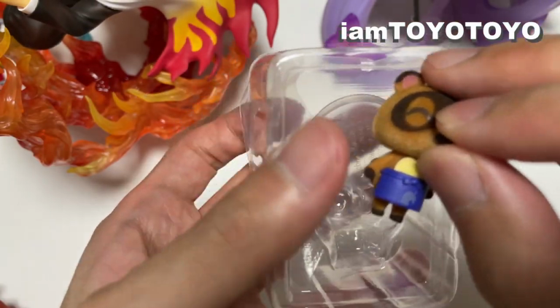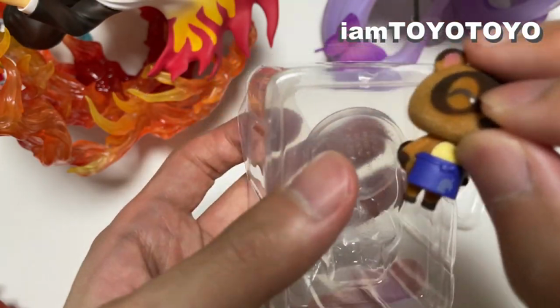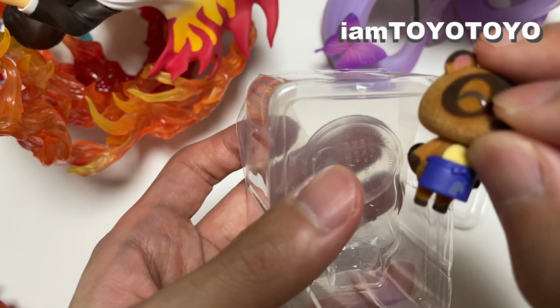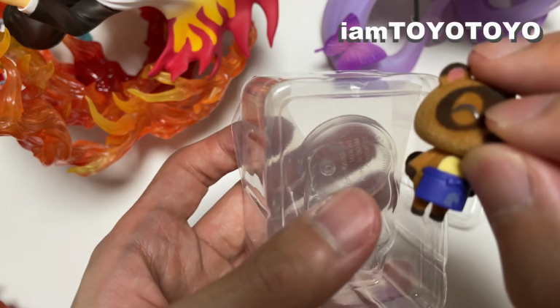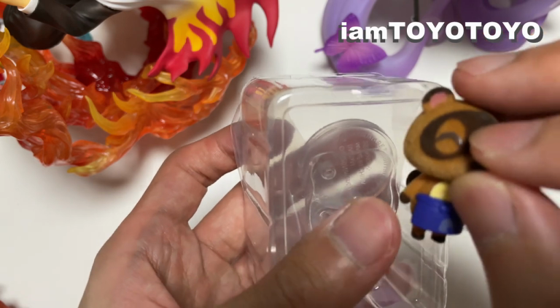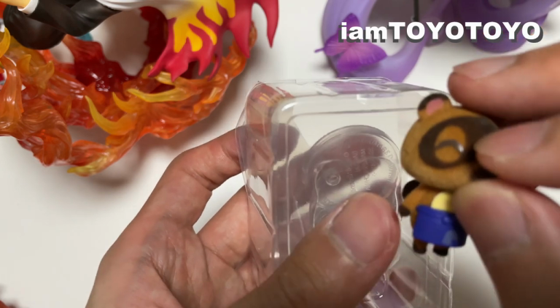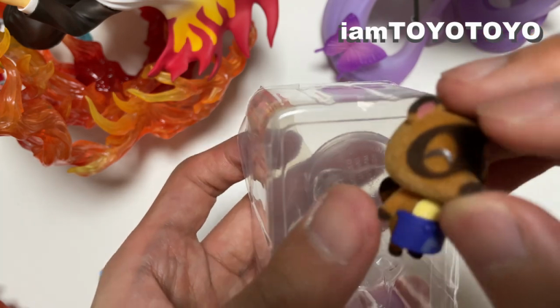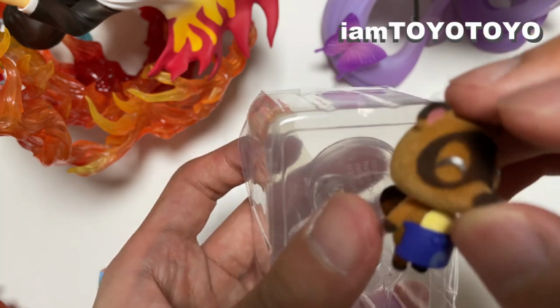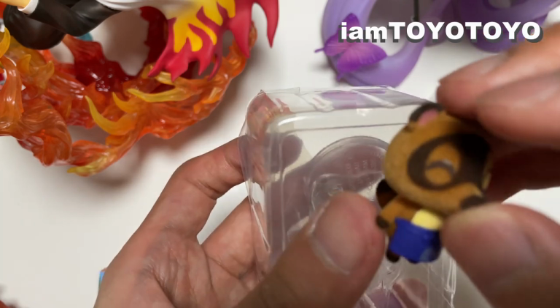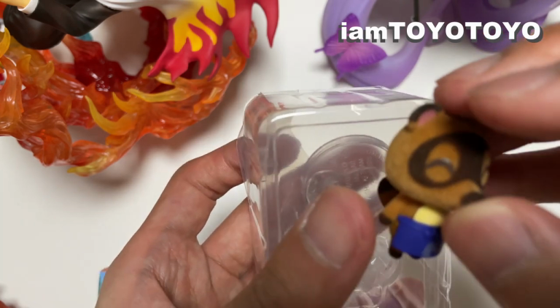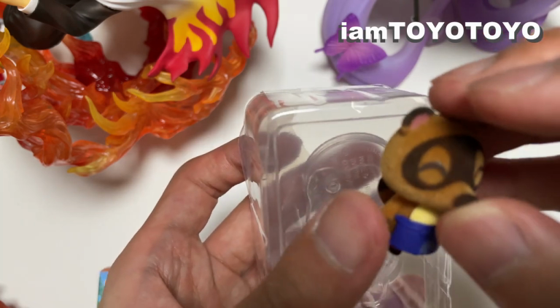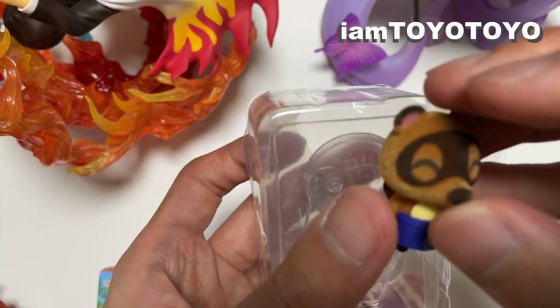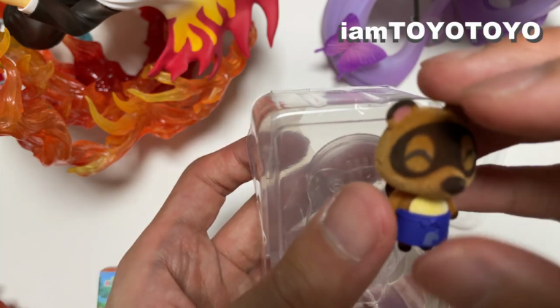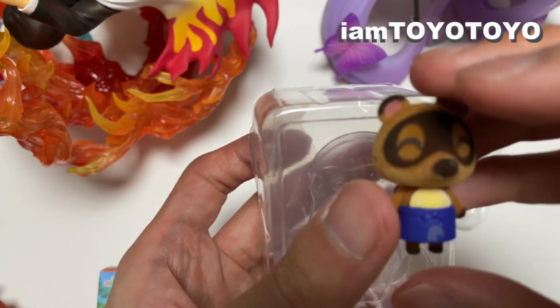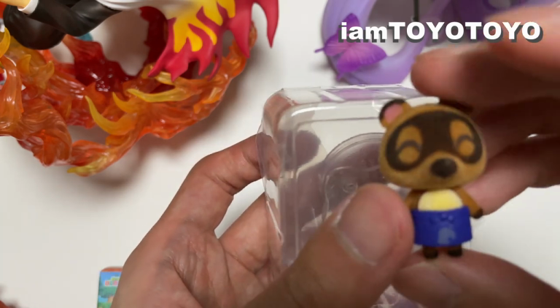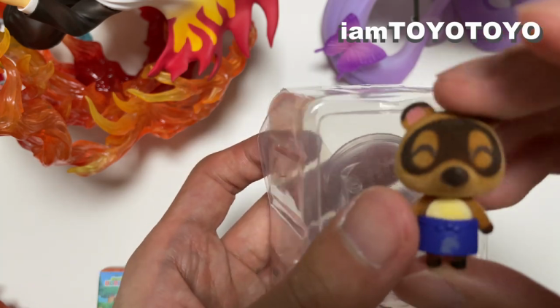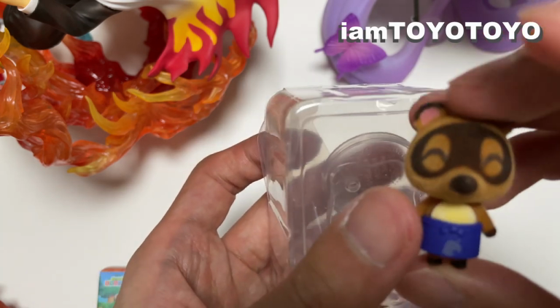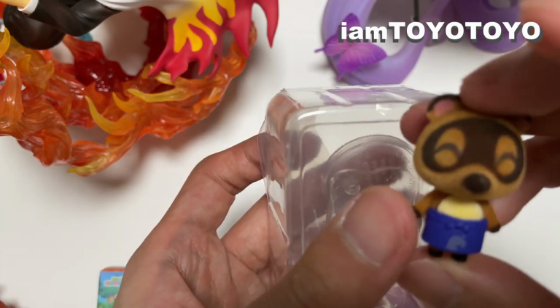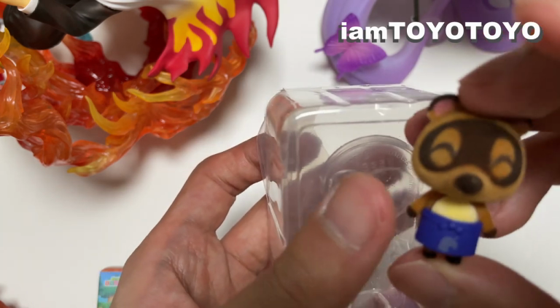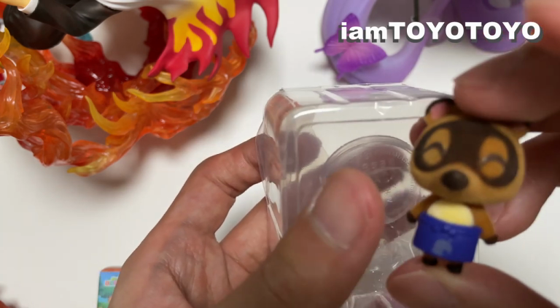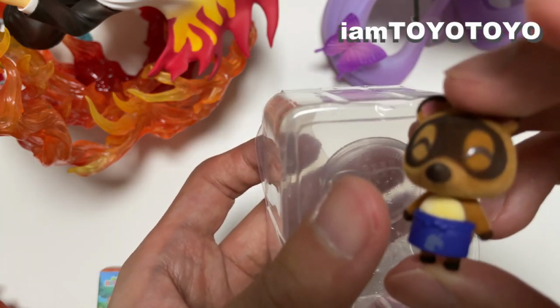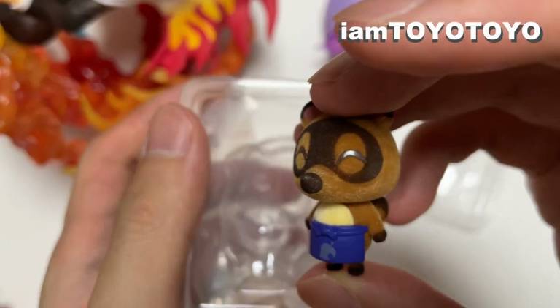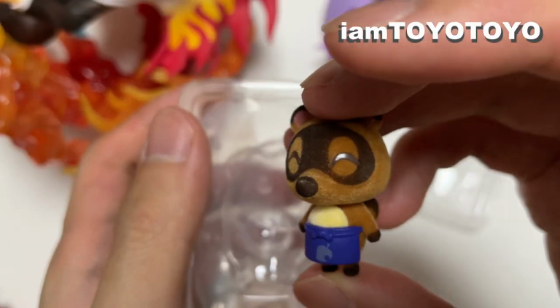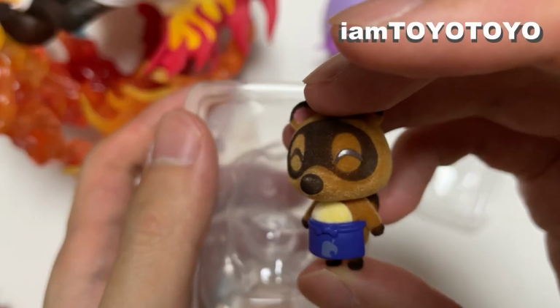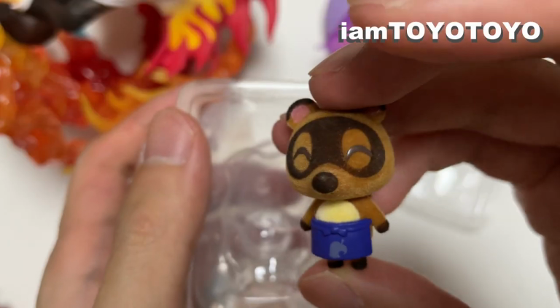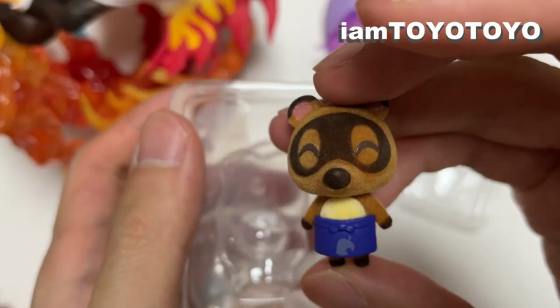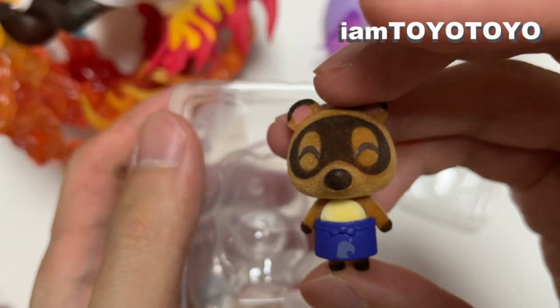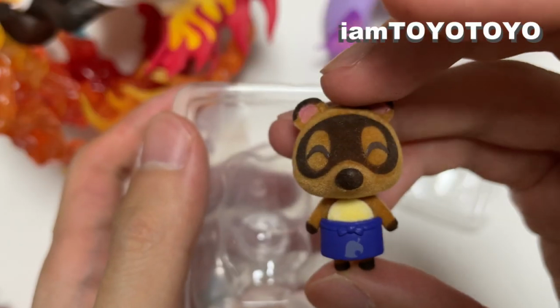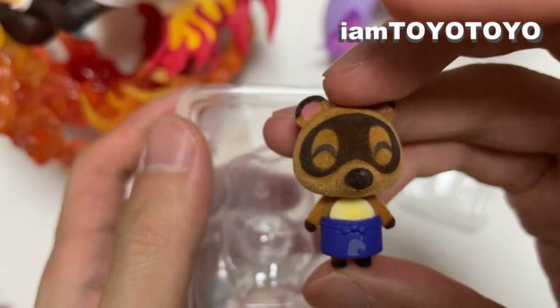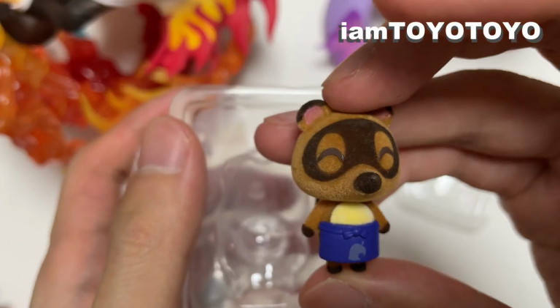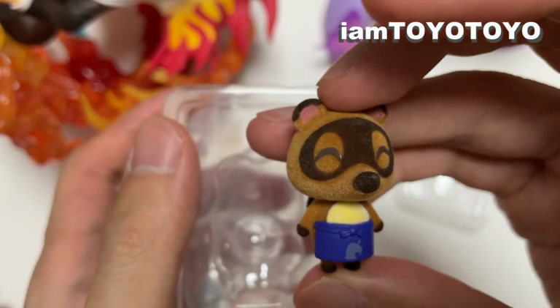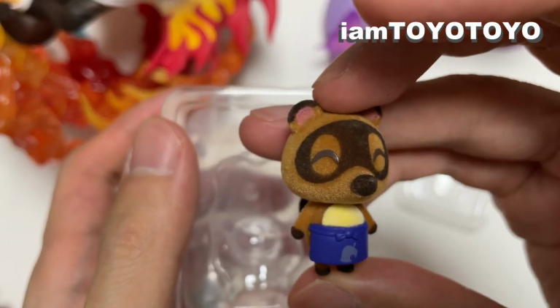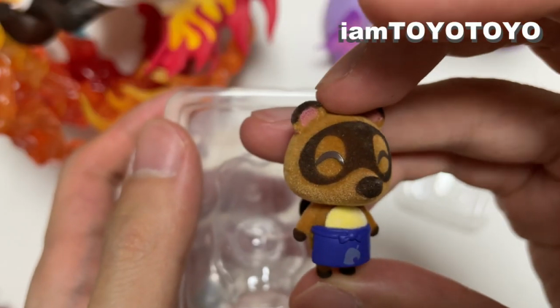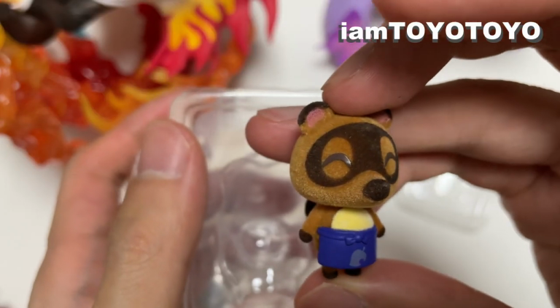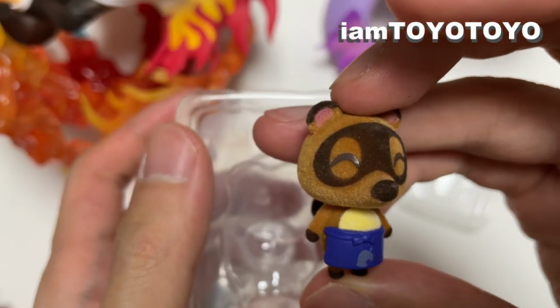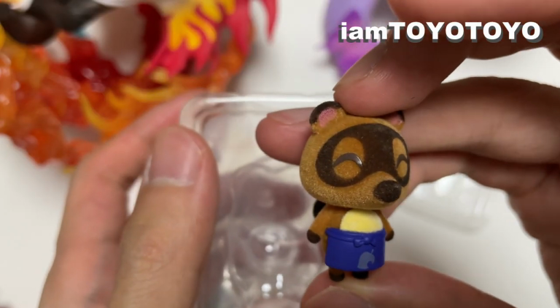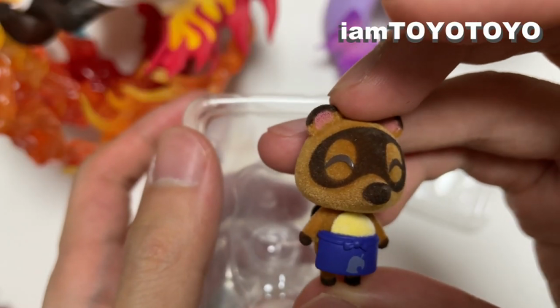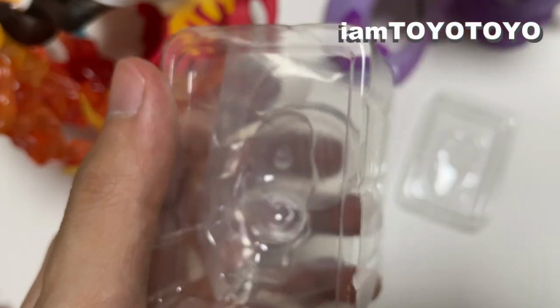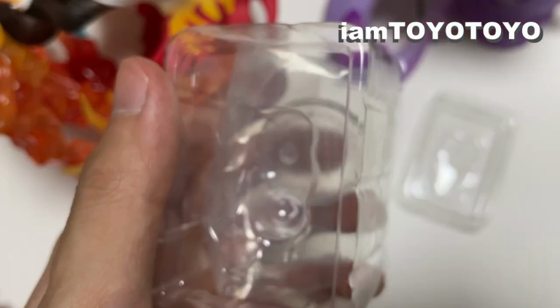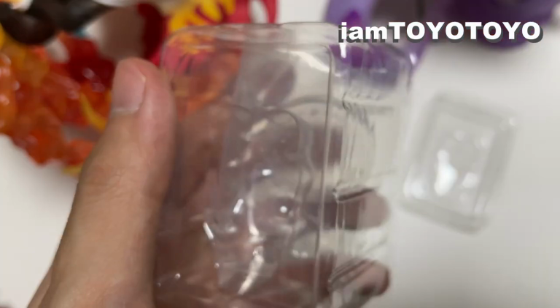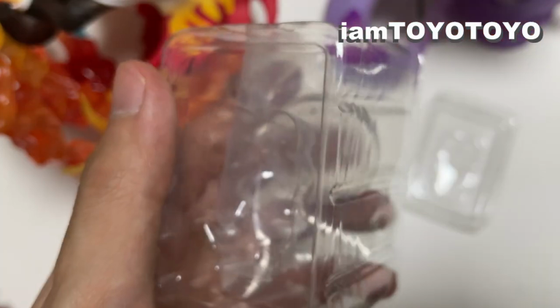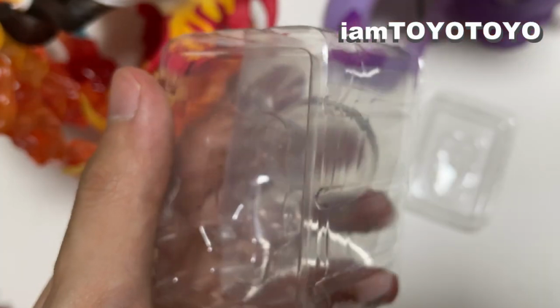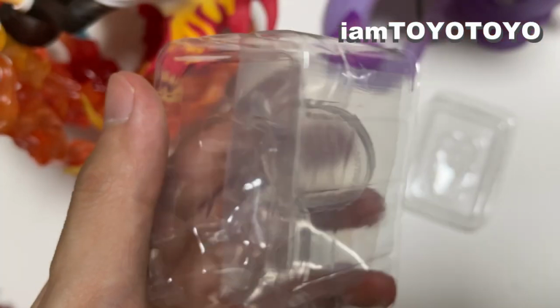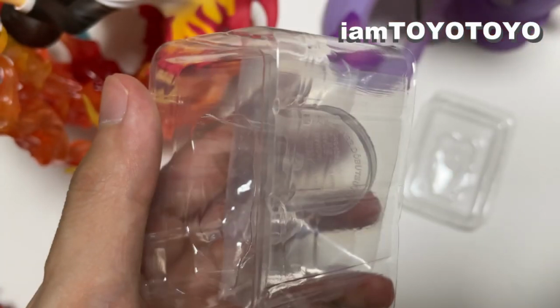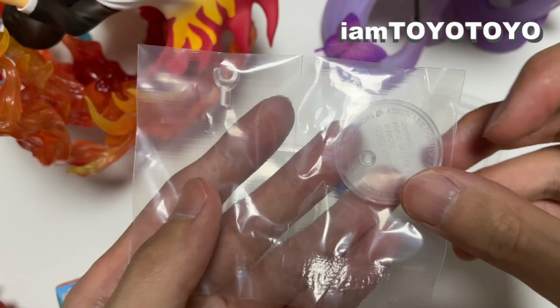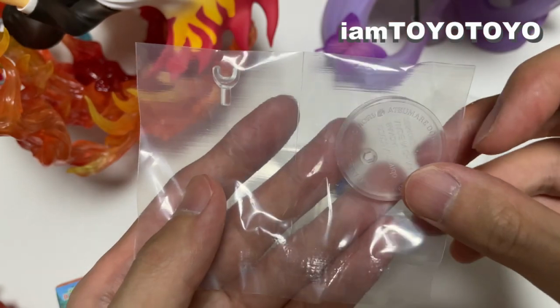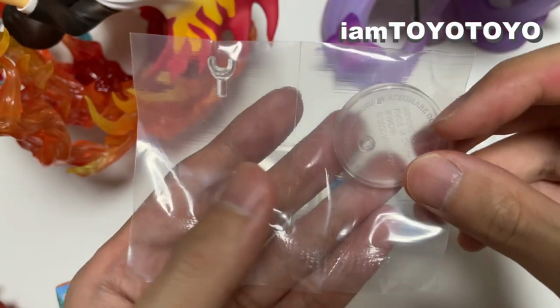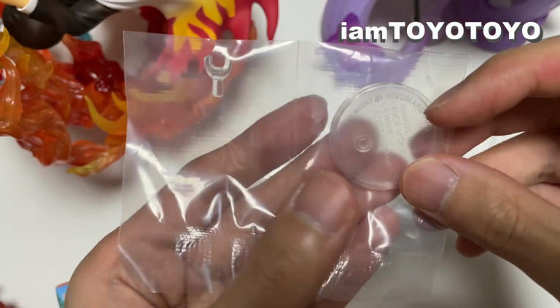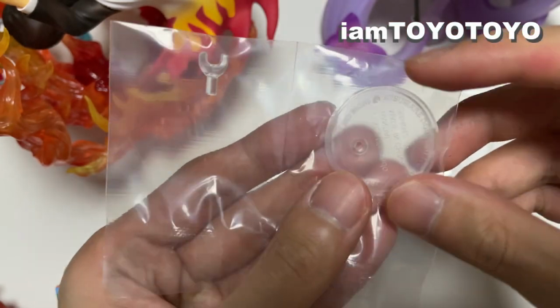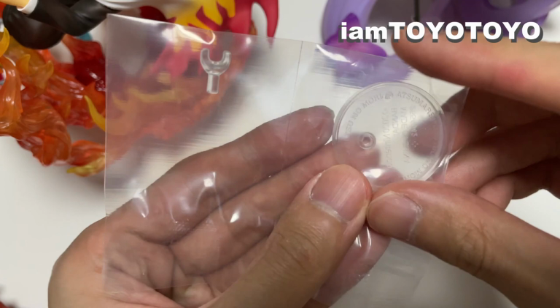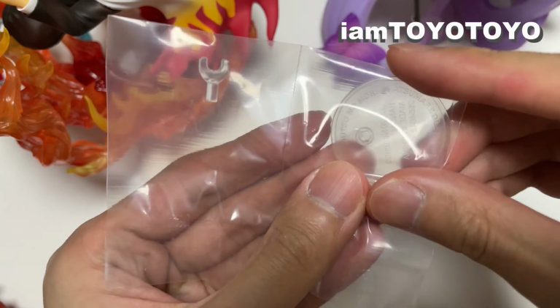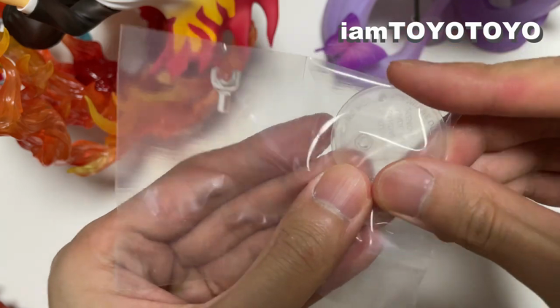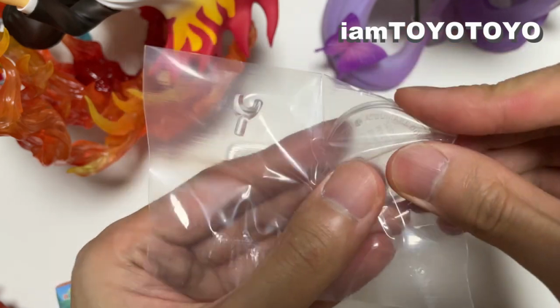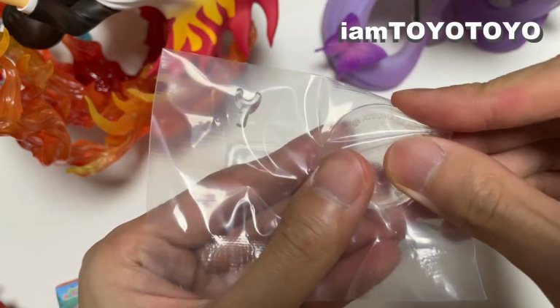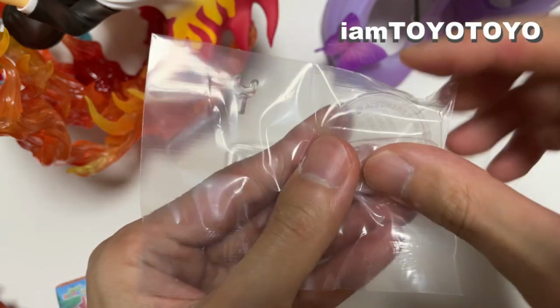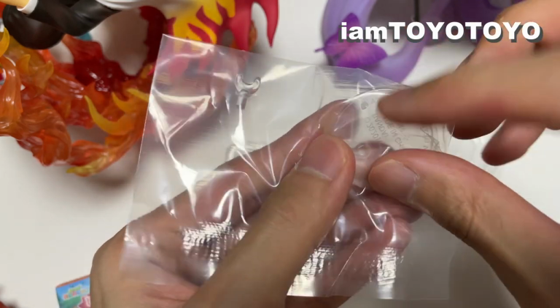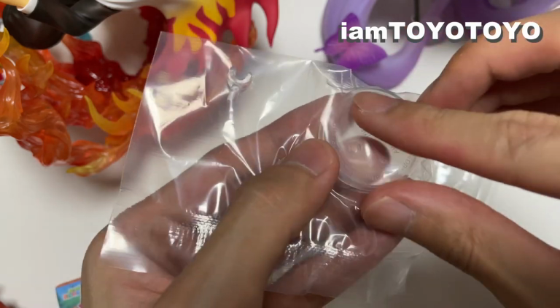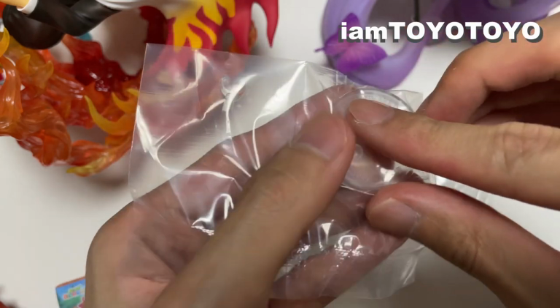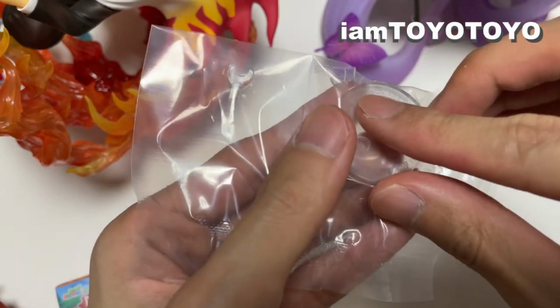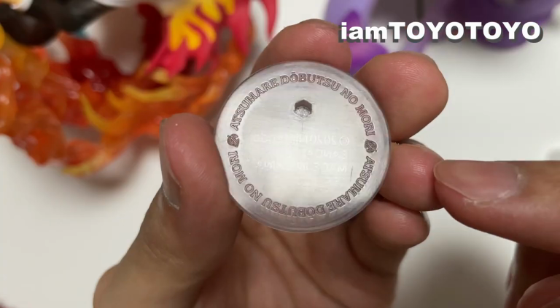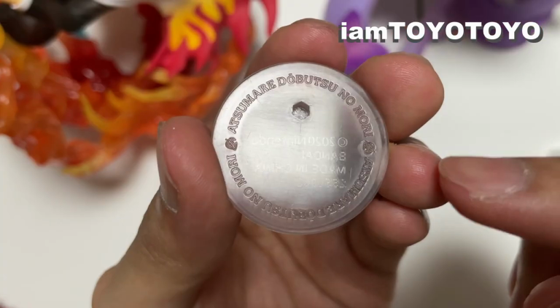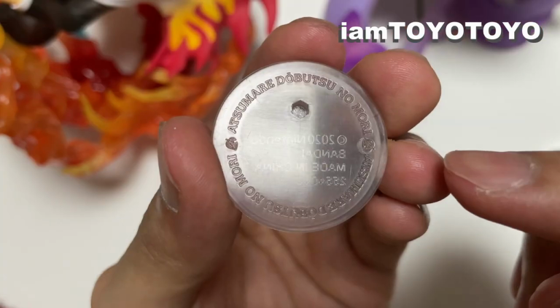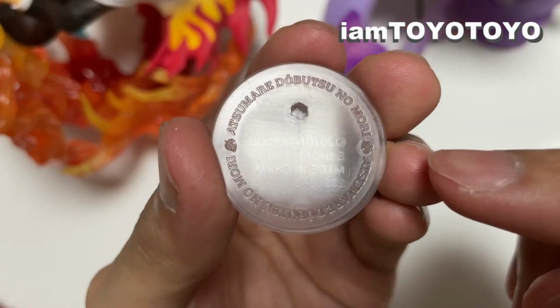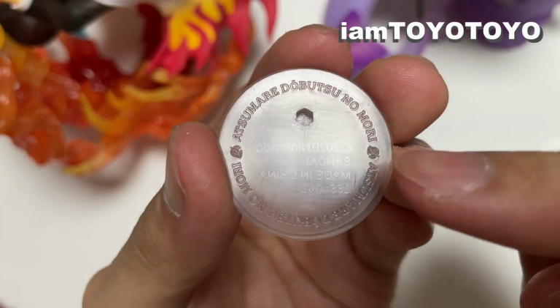Oh, this is so cute! Looks so happy! Let's pop the stand out.